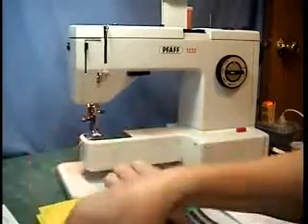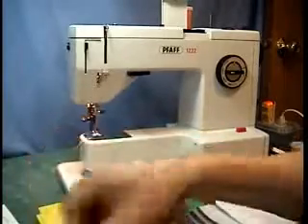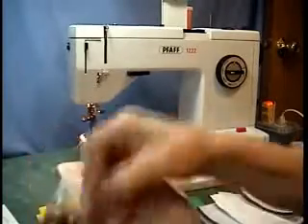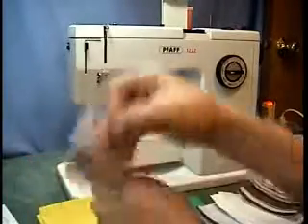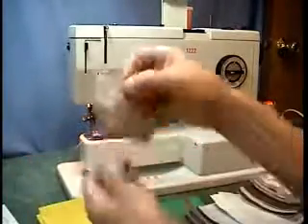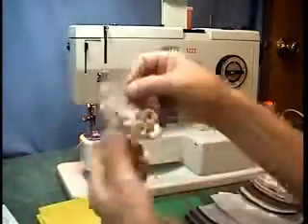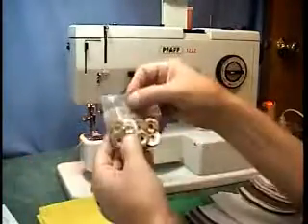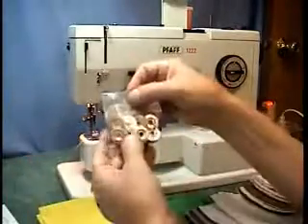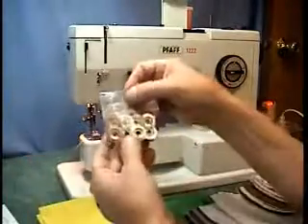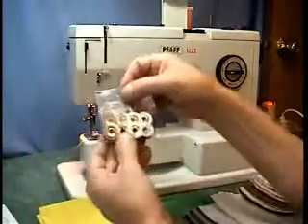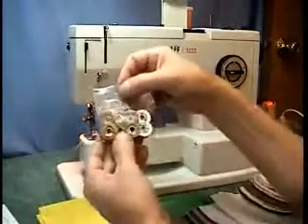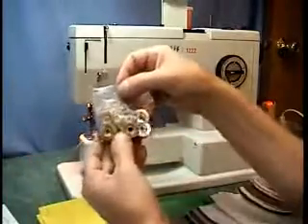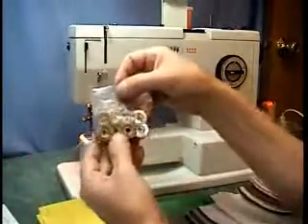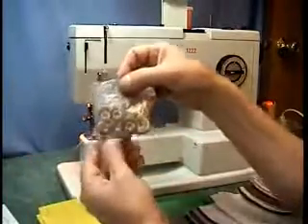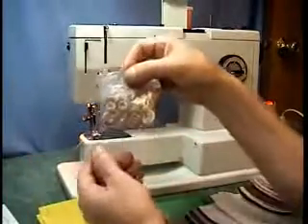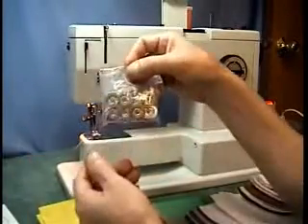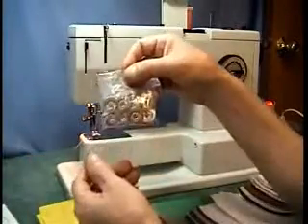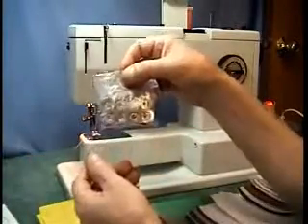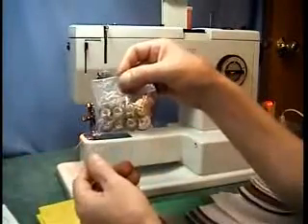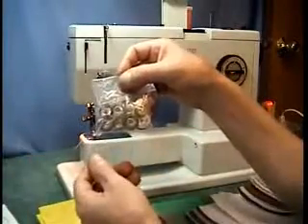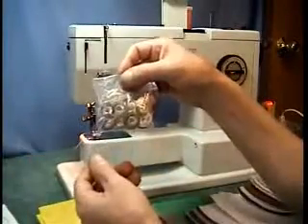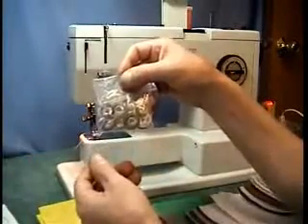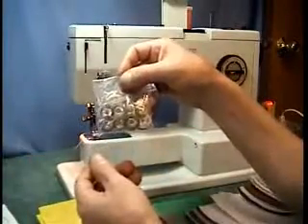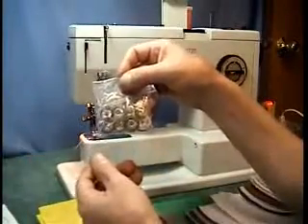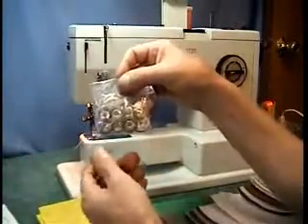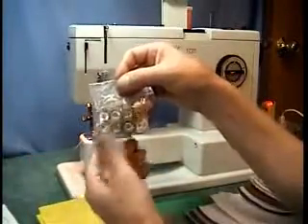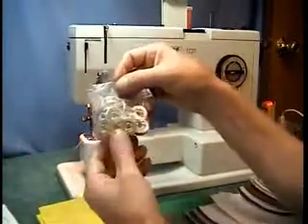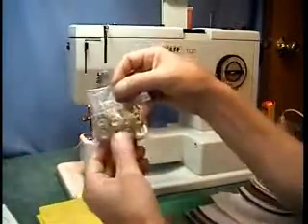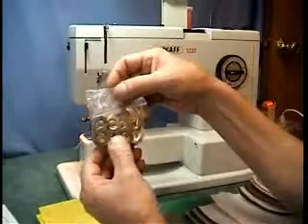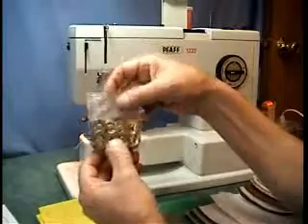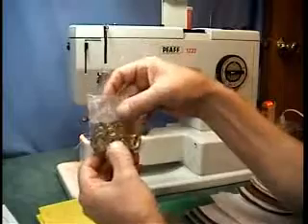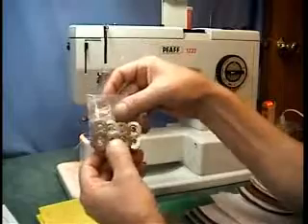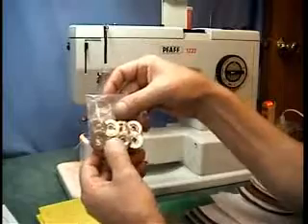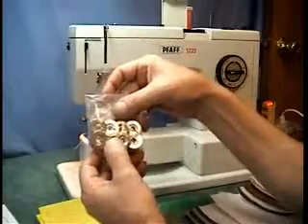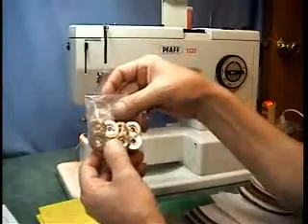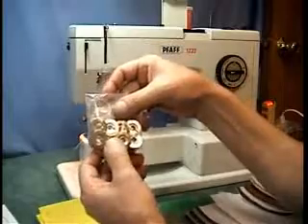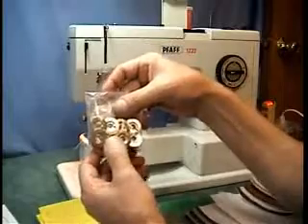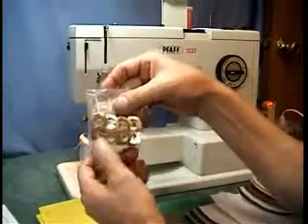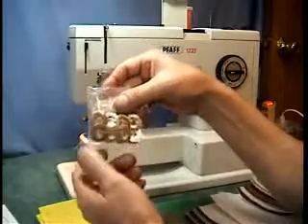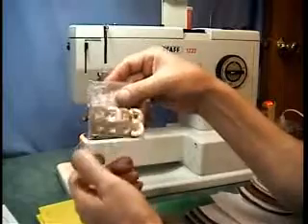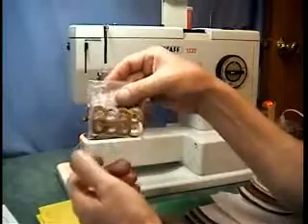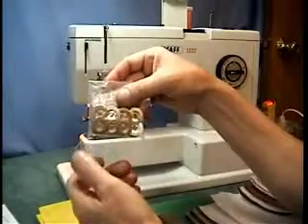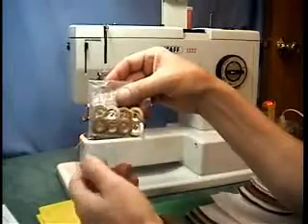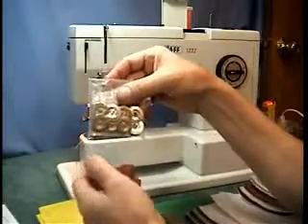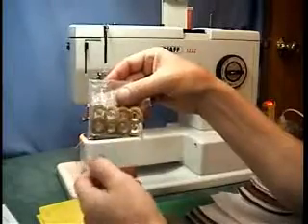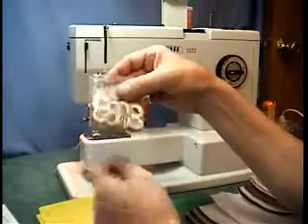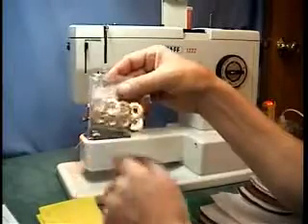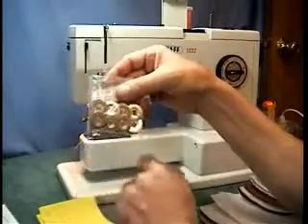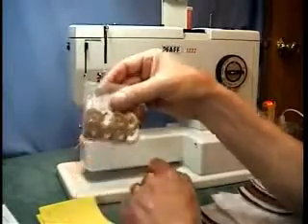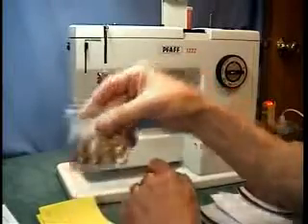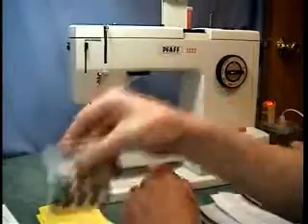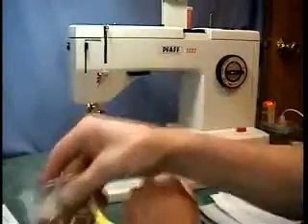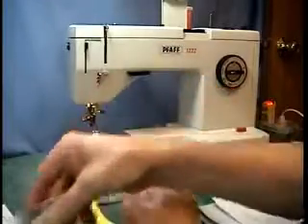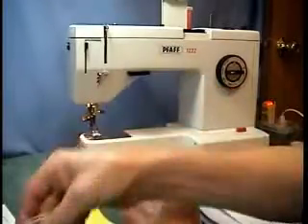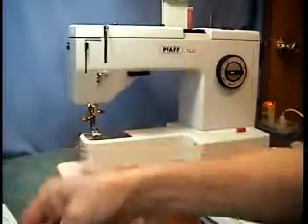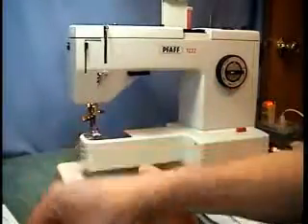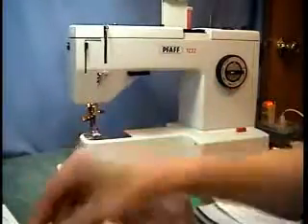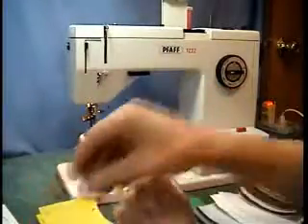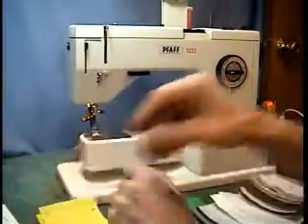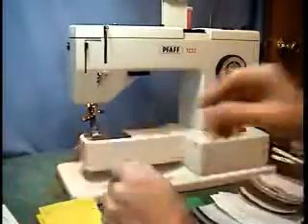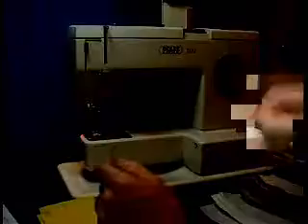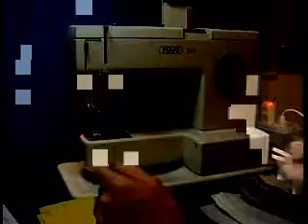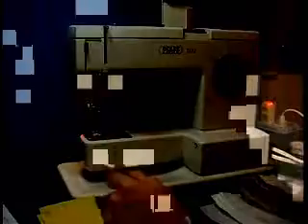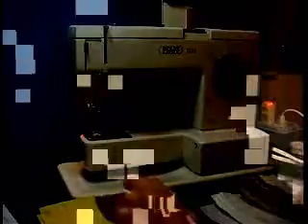I'm also including eight bobbins — these are the correct type of bobbins to use with this machine.